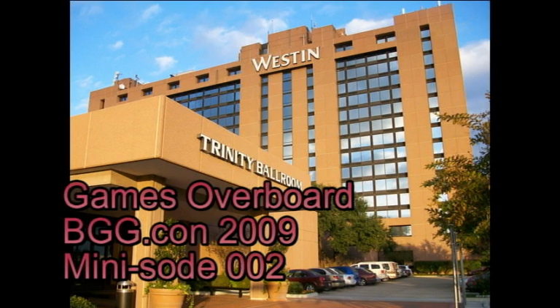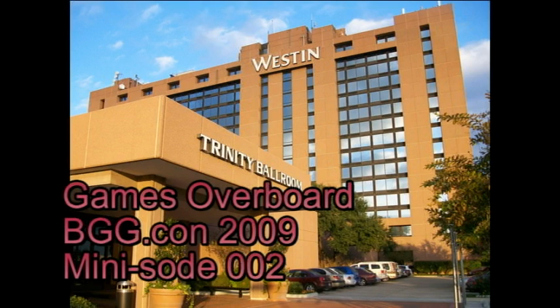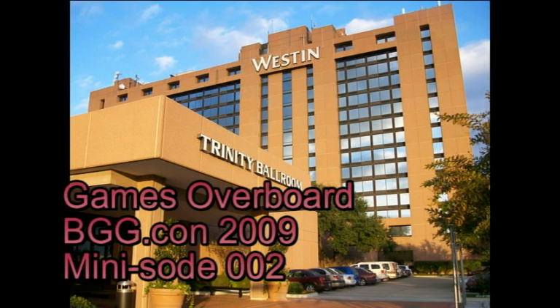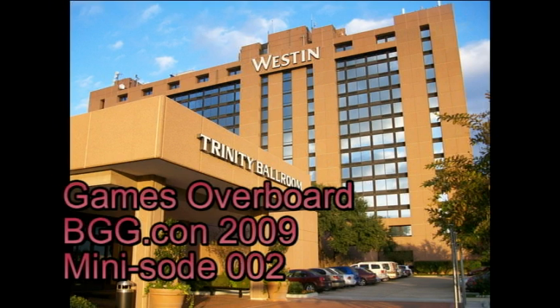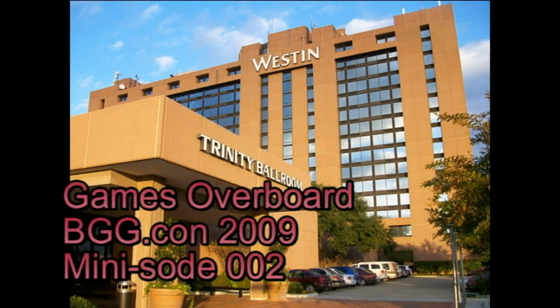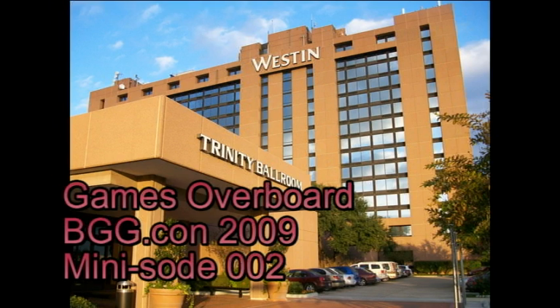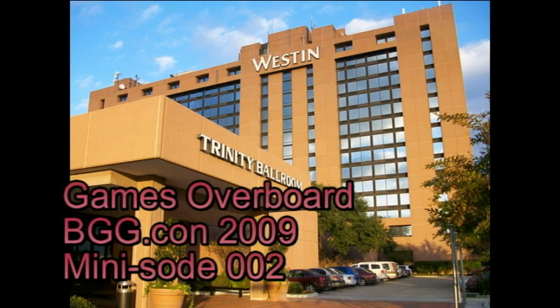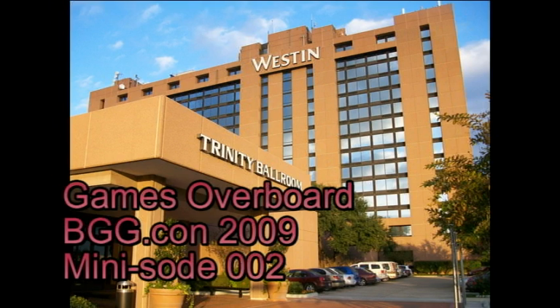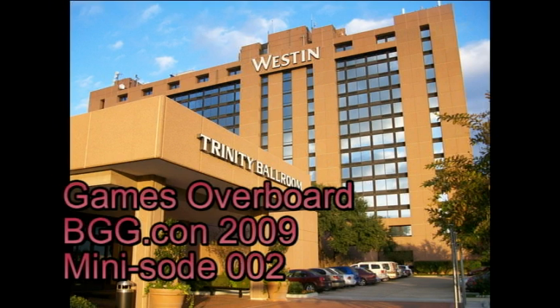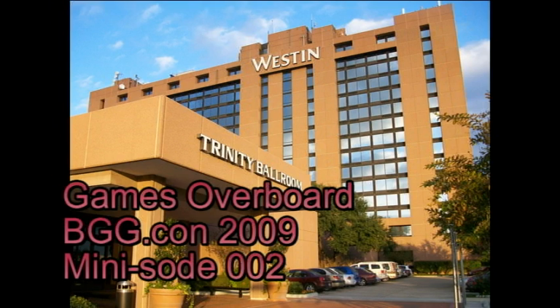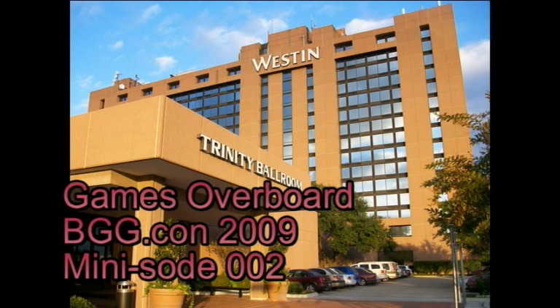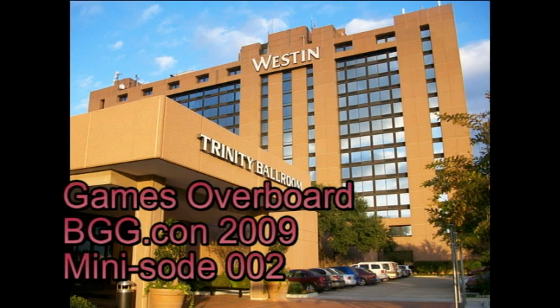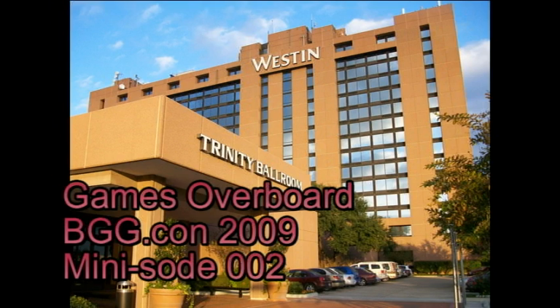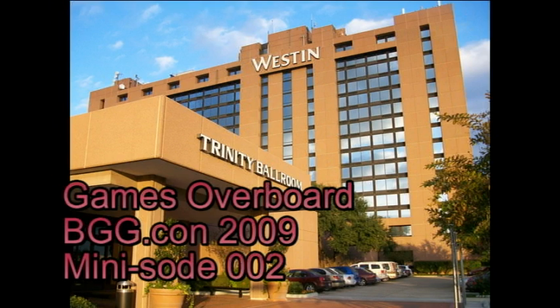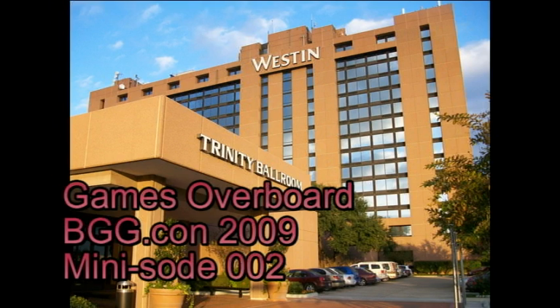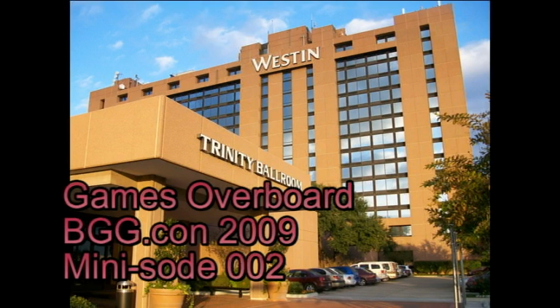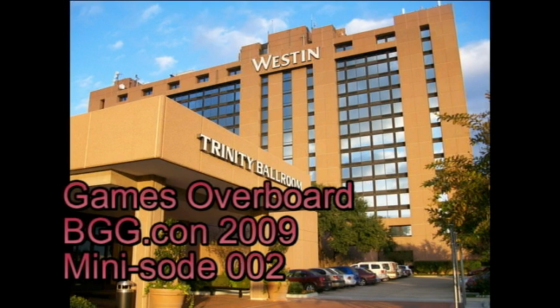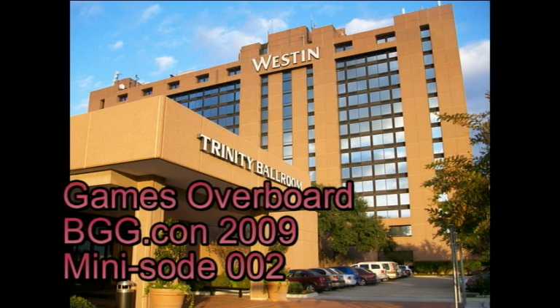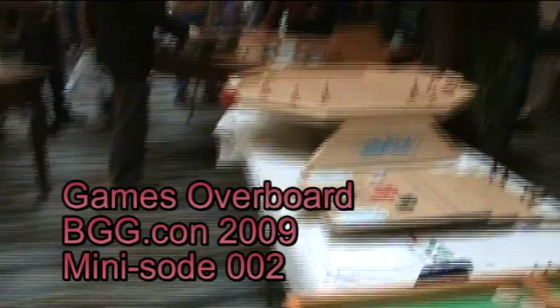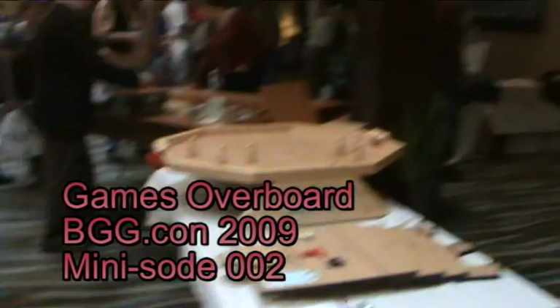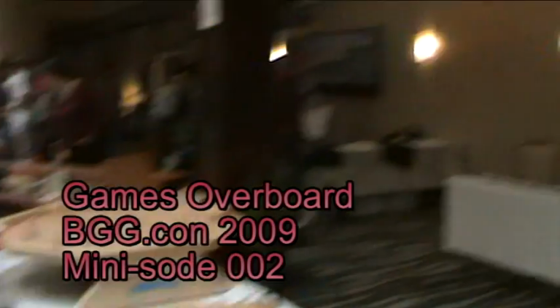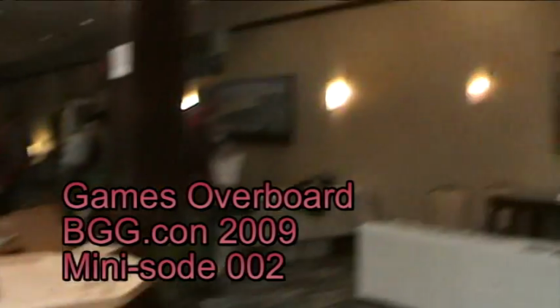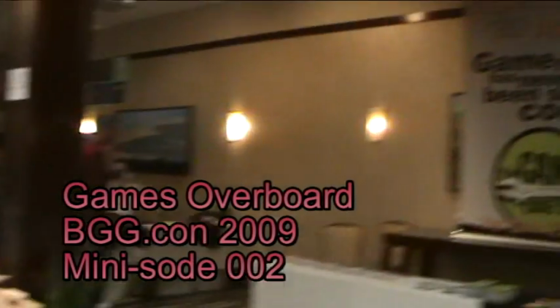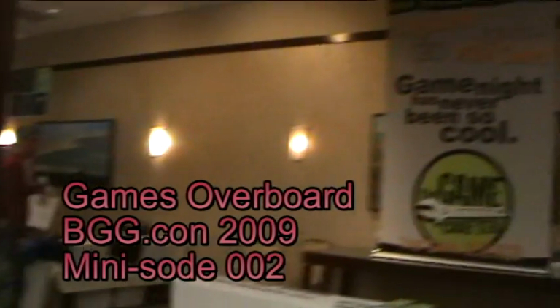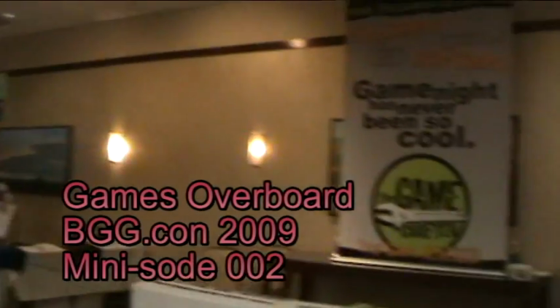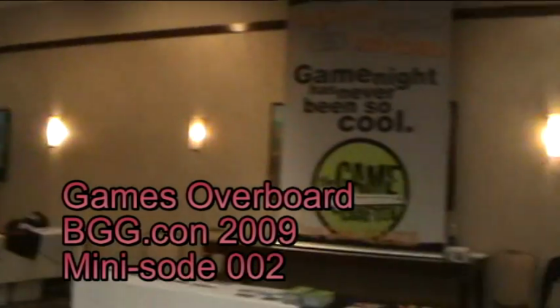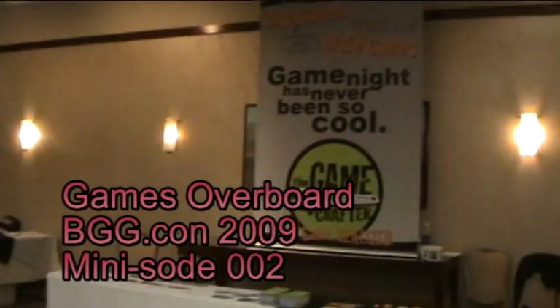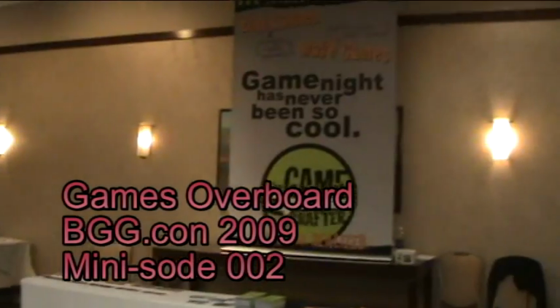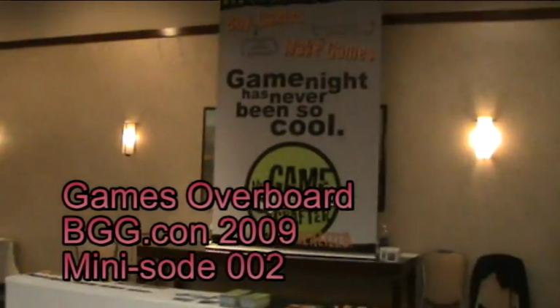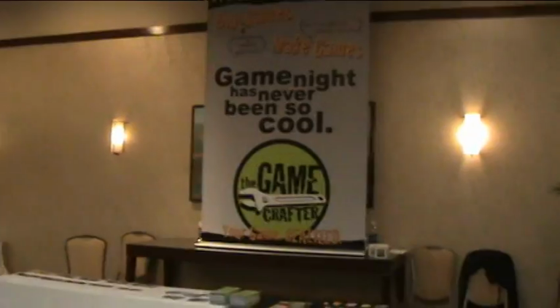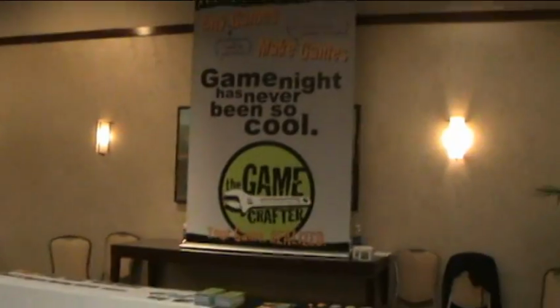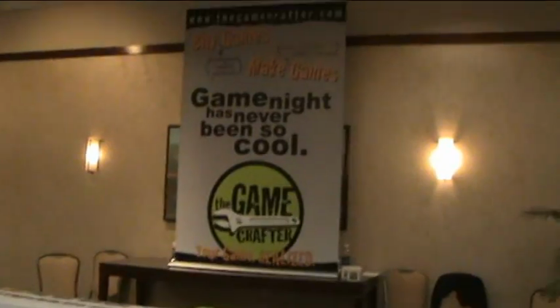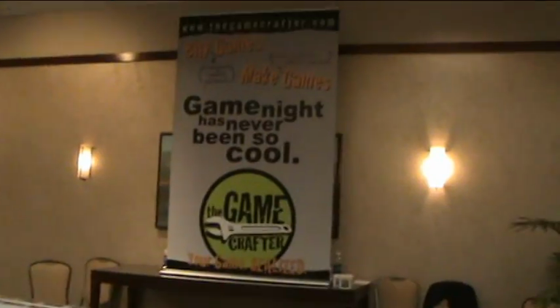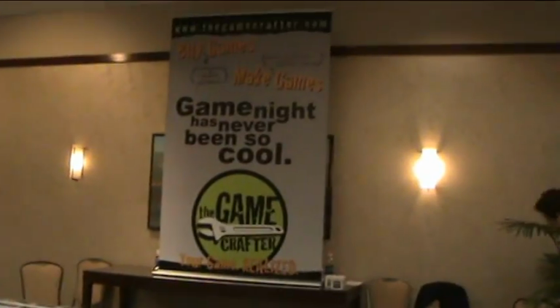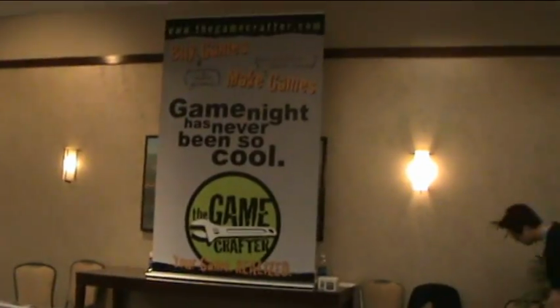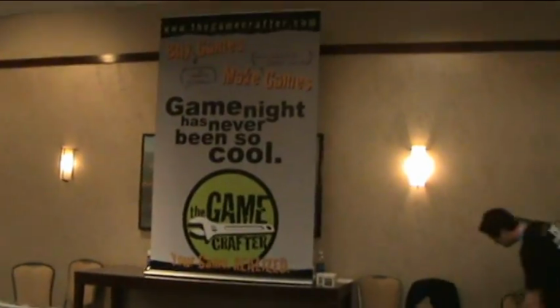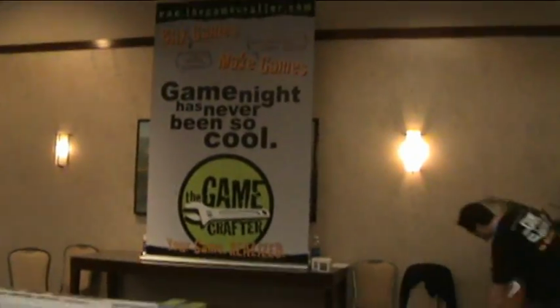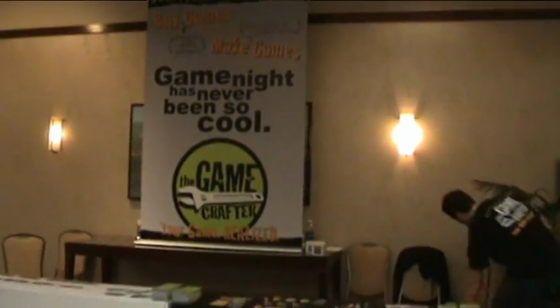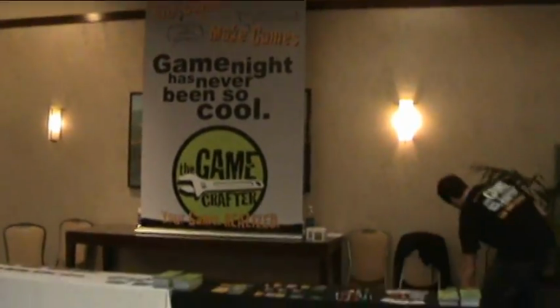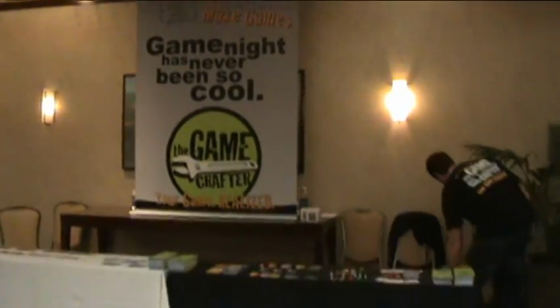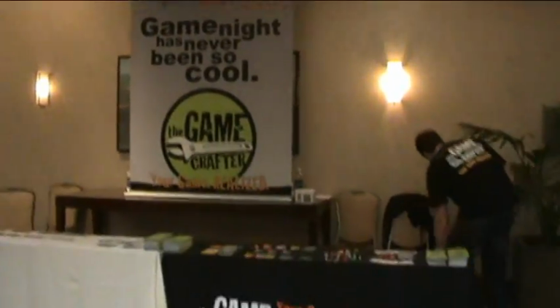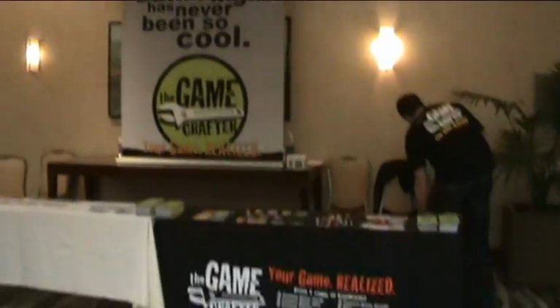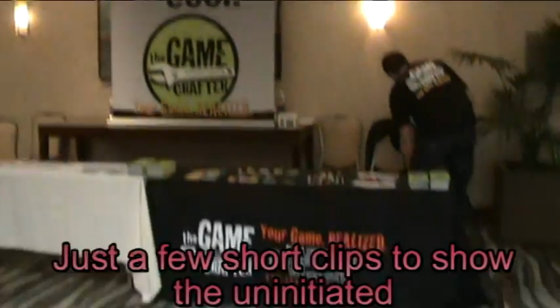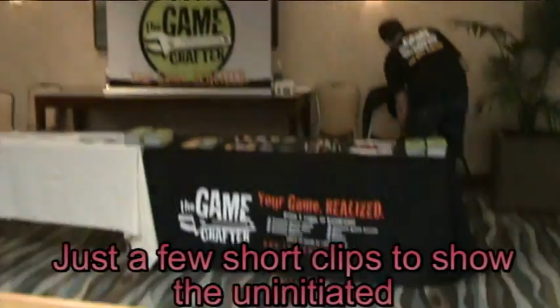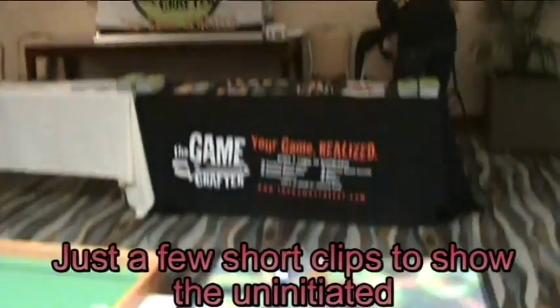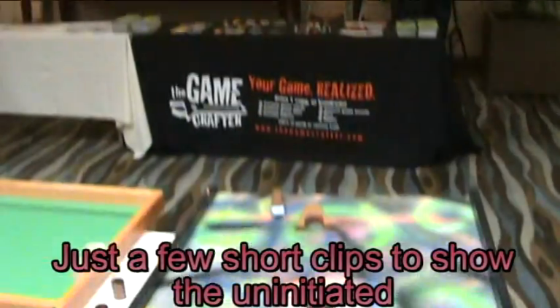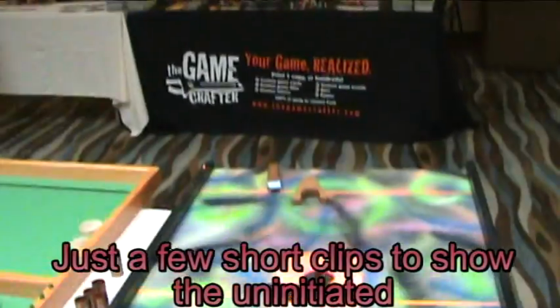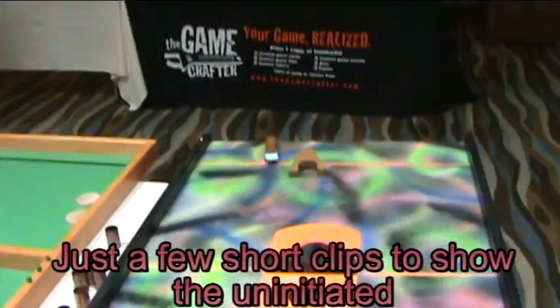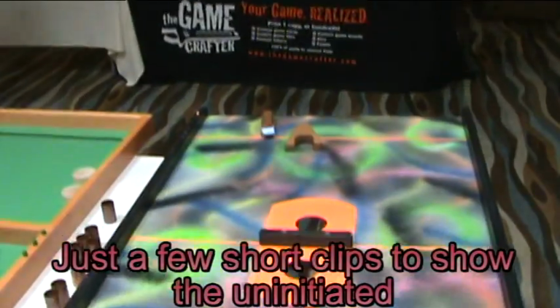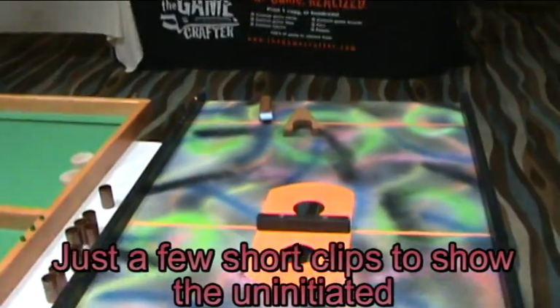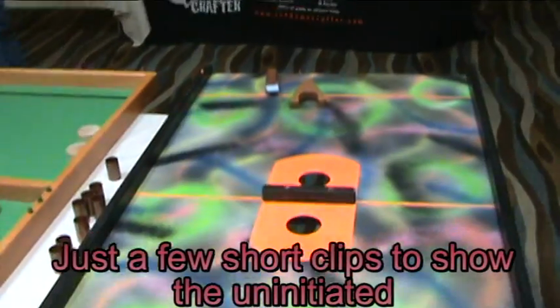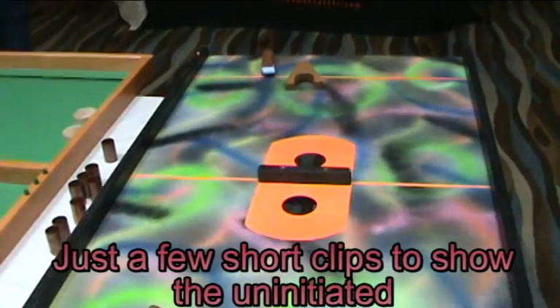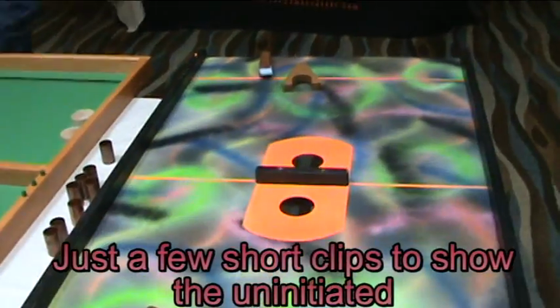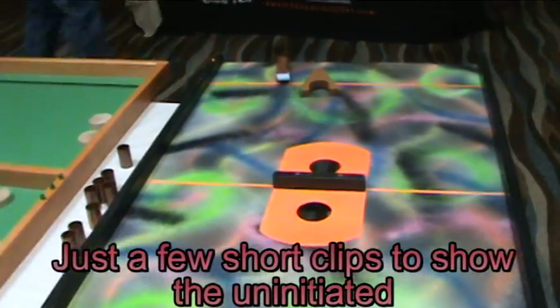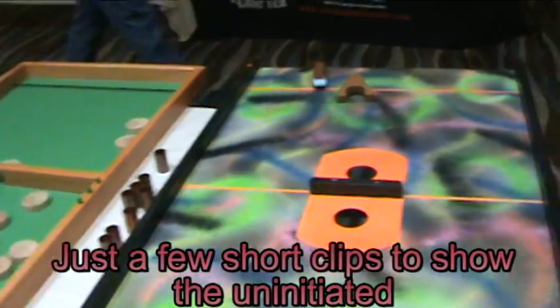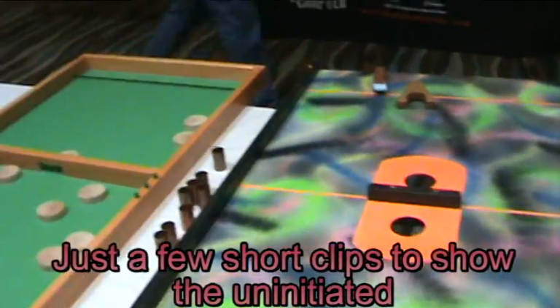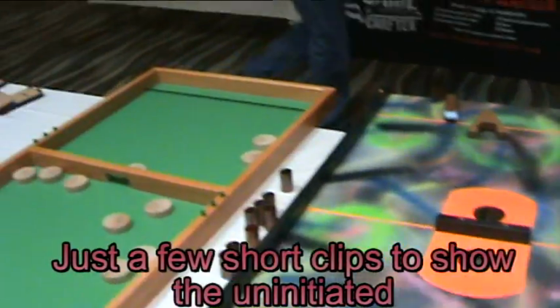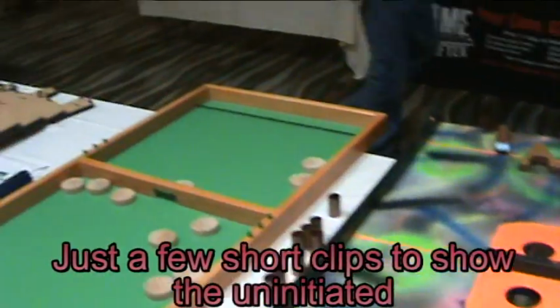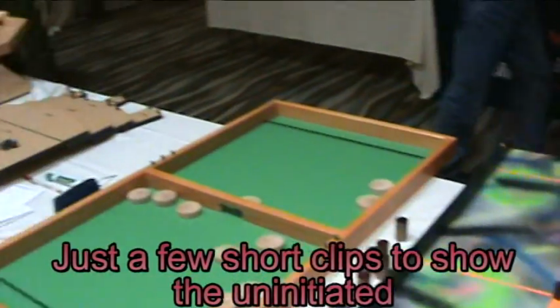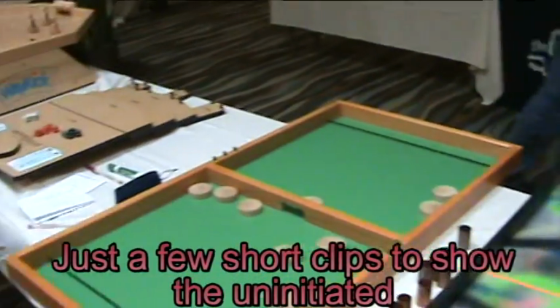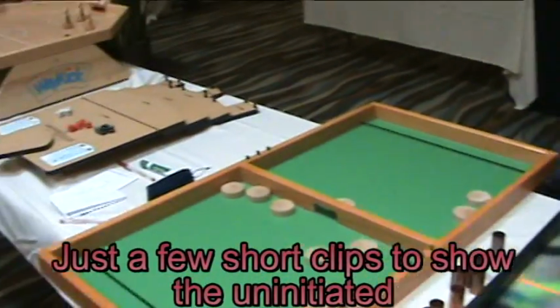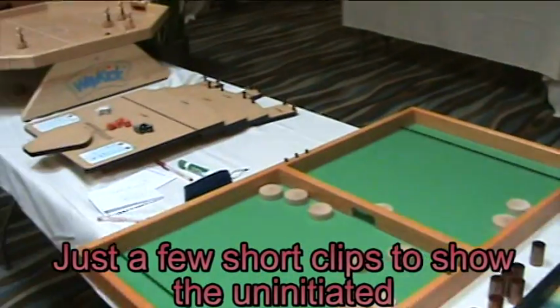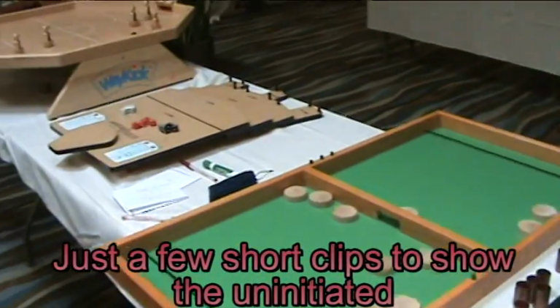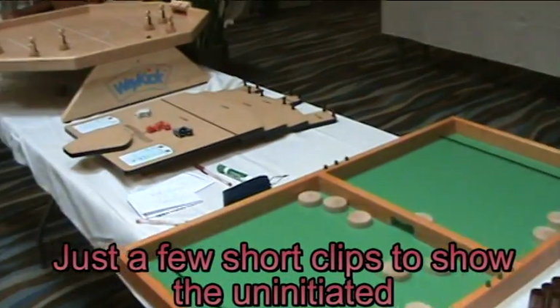Hi, and welcome to Games Overboard. This is our second episode. My wife just did some quick videos showcasing all the different things going on at the show.